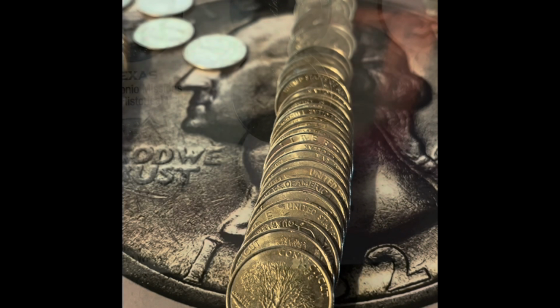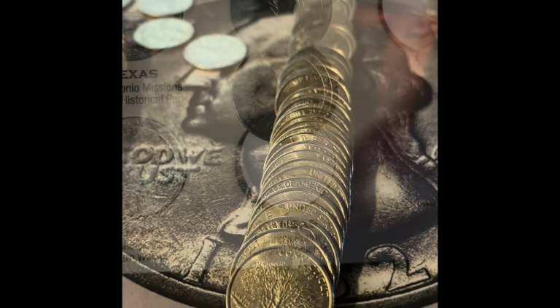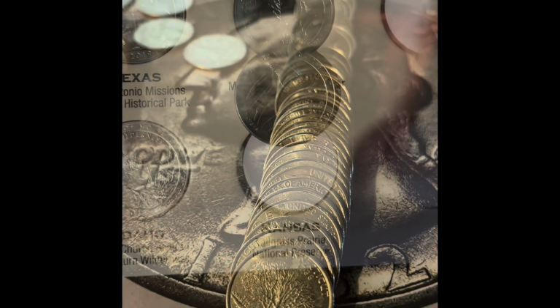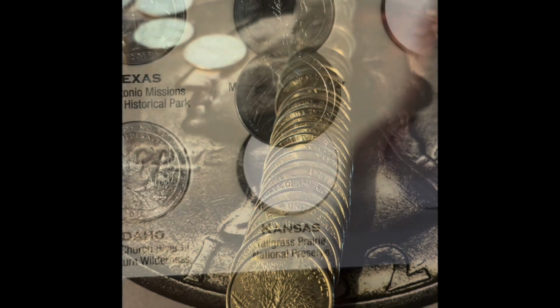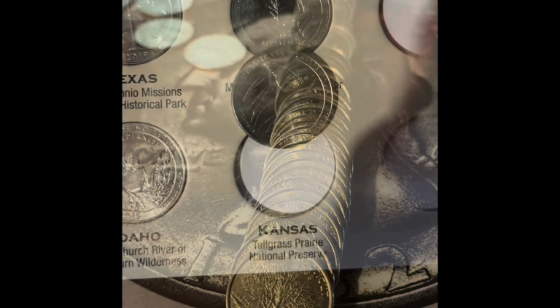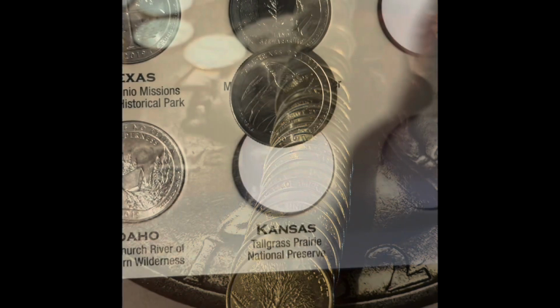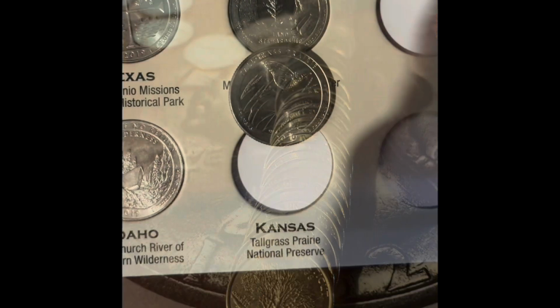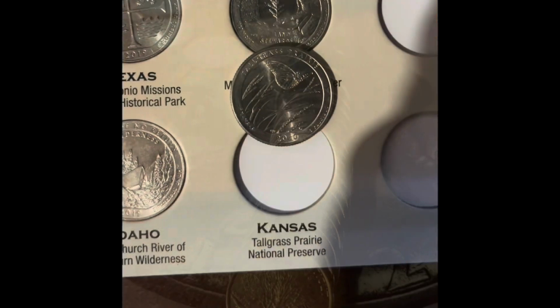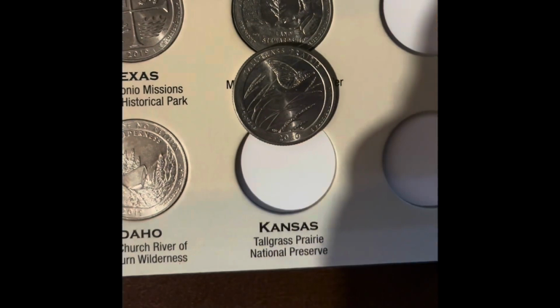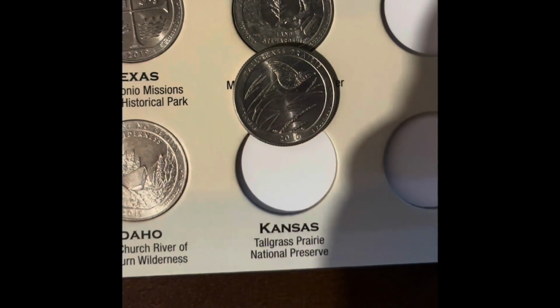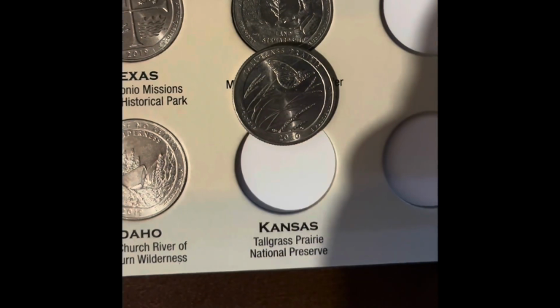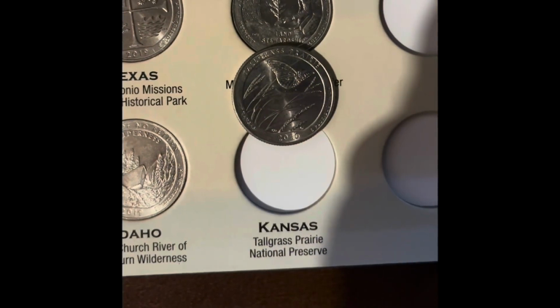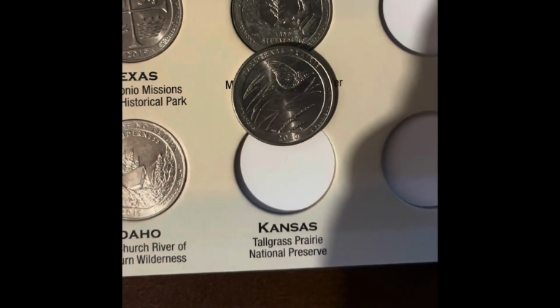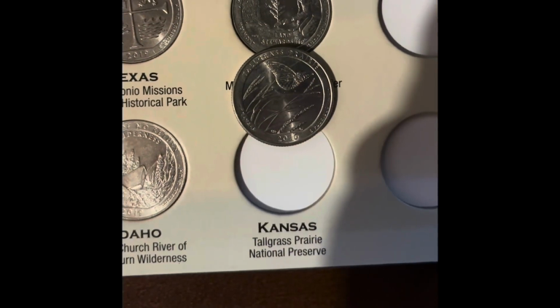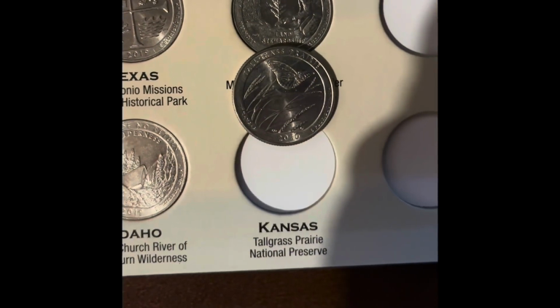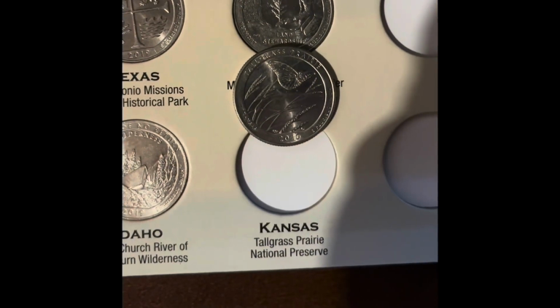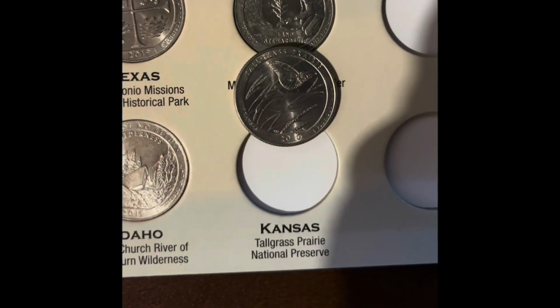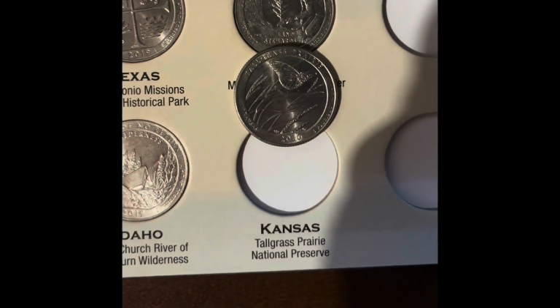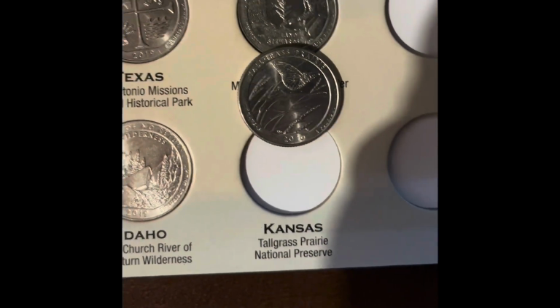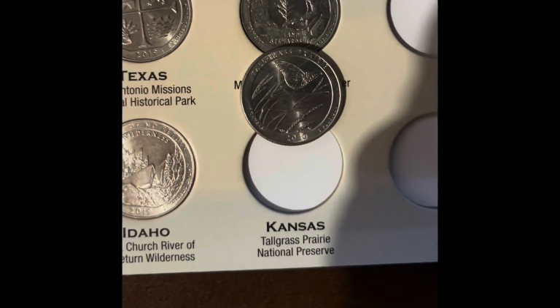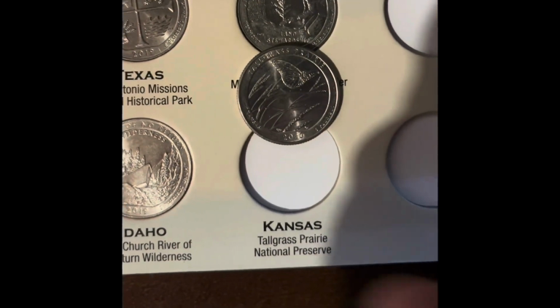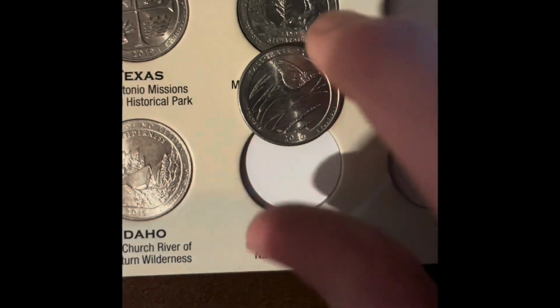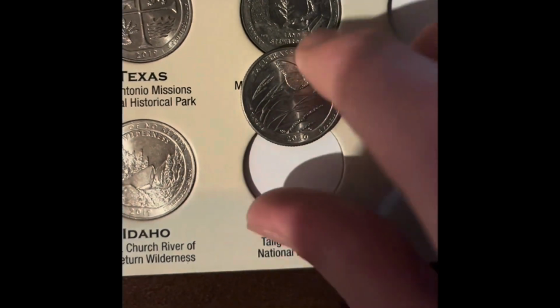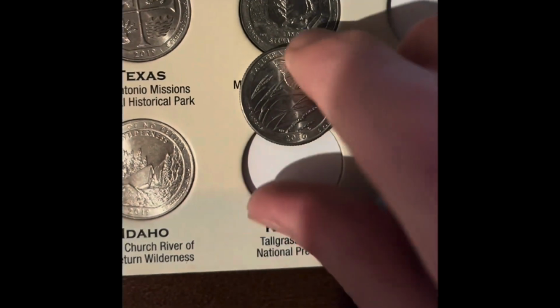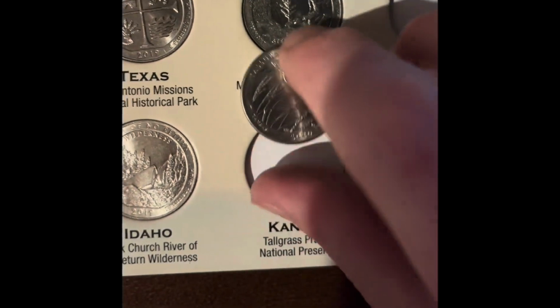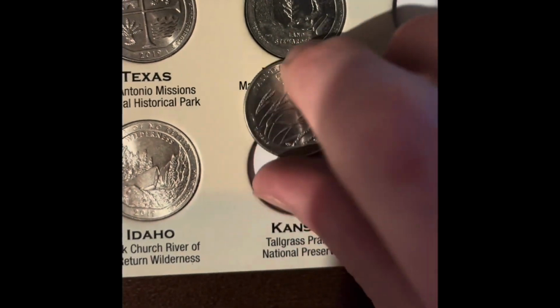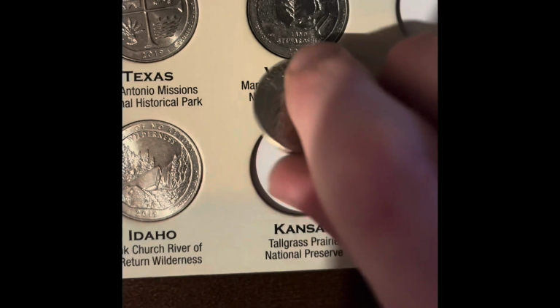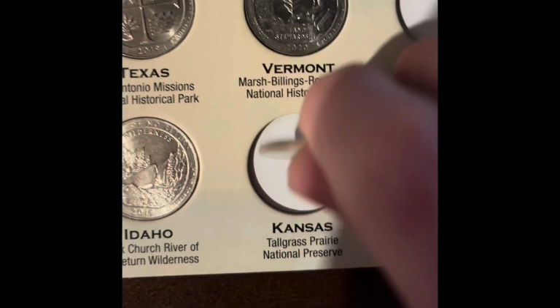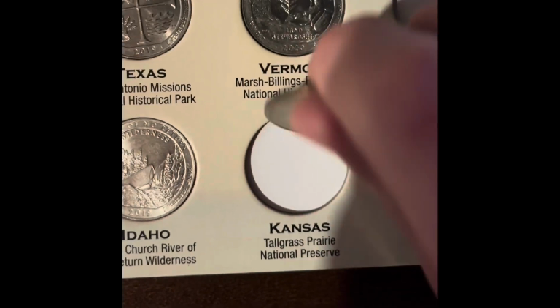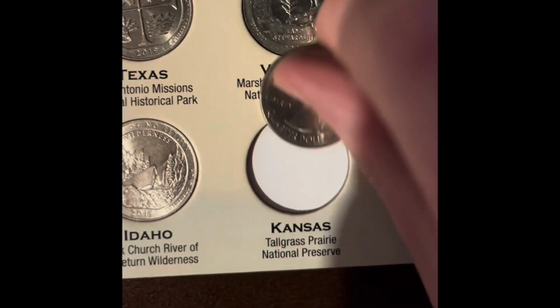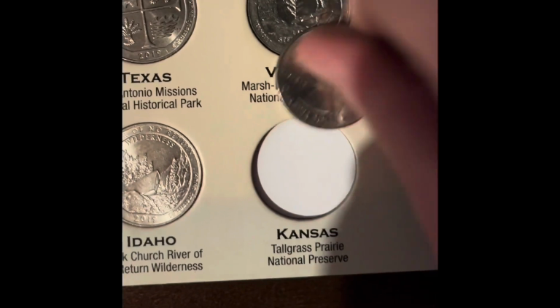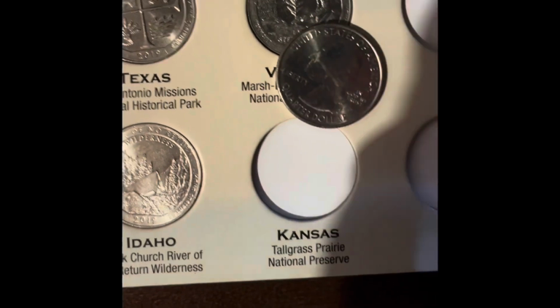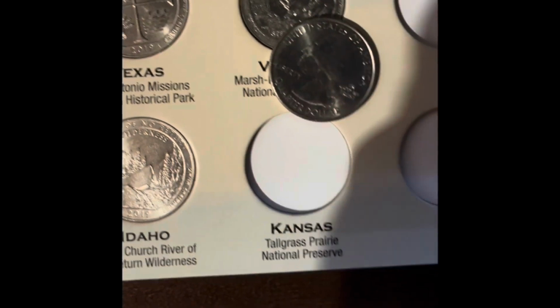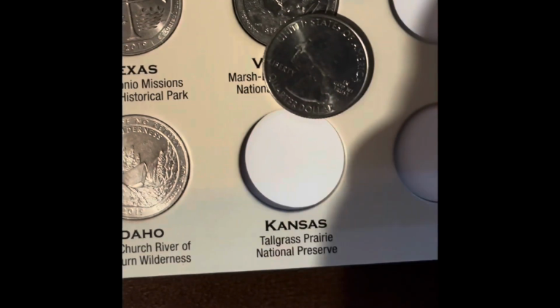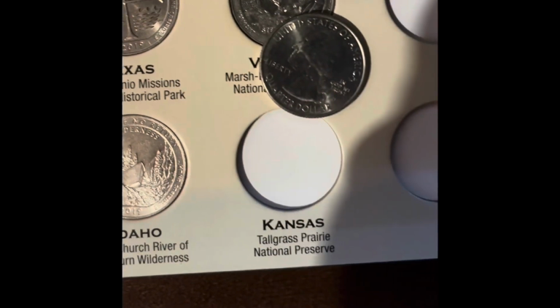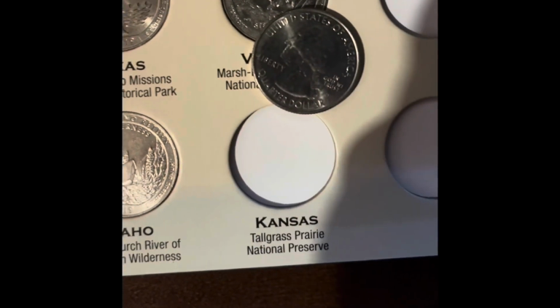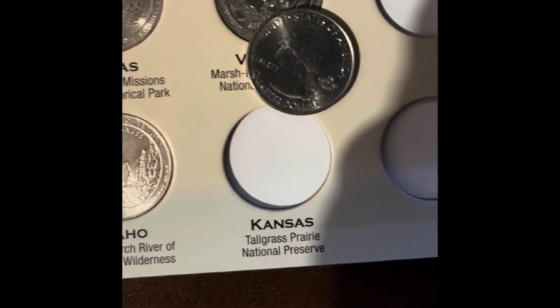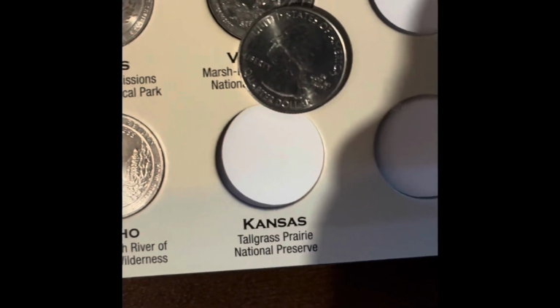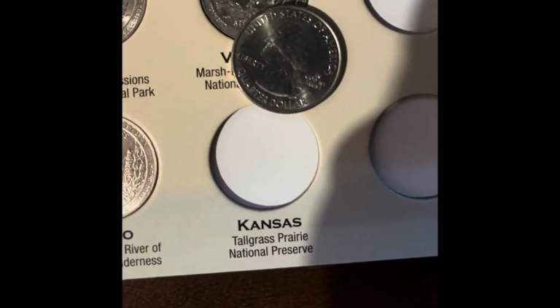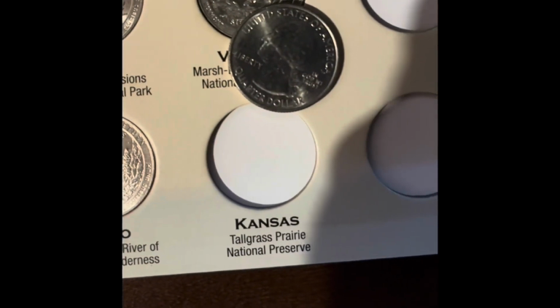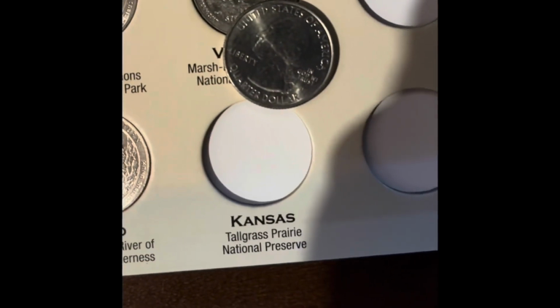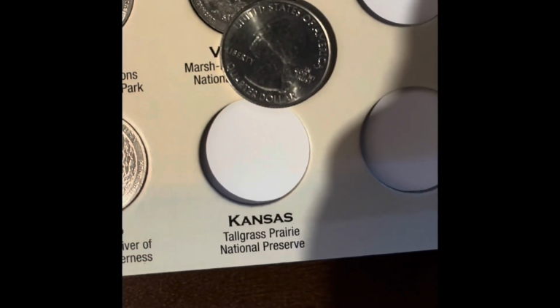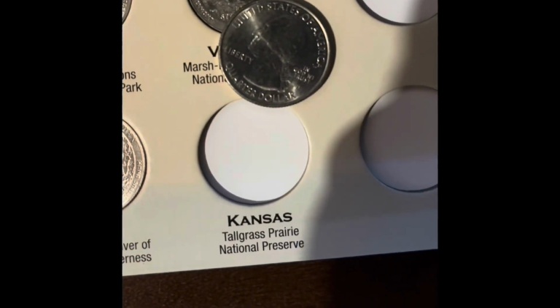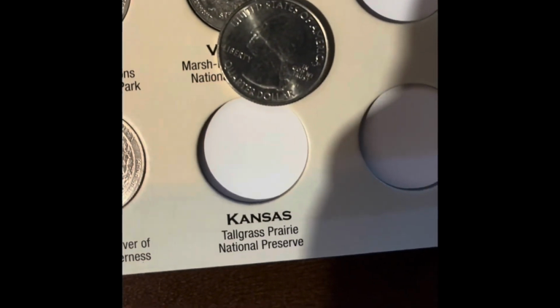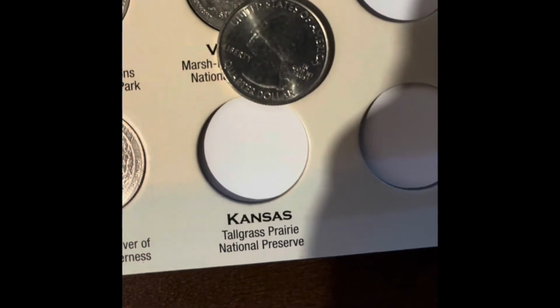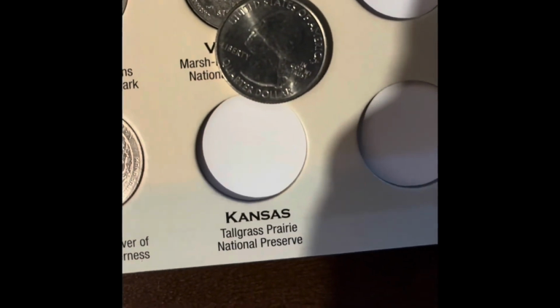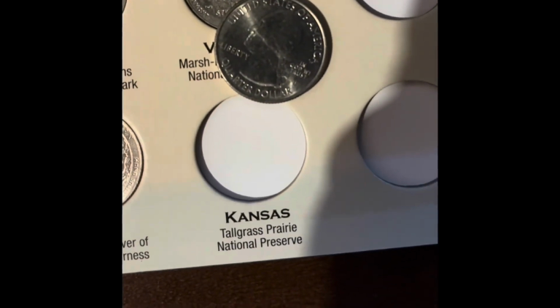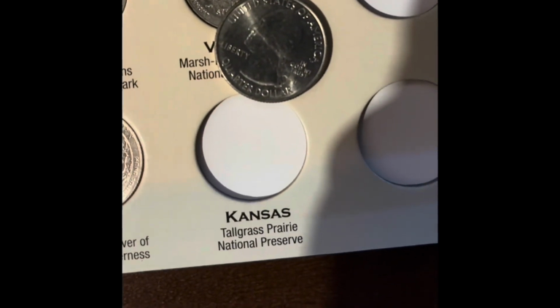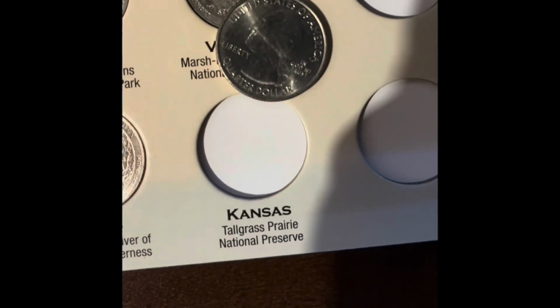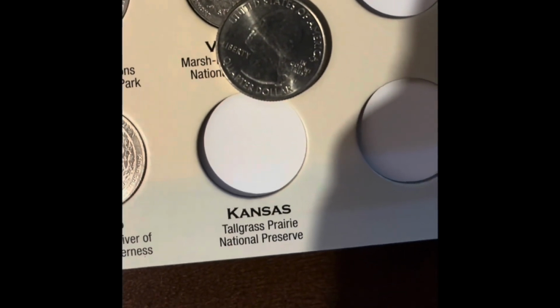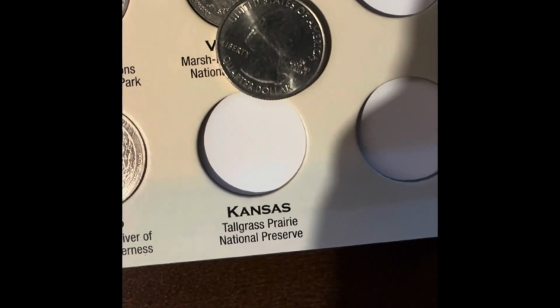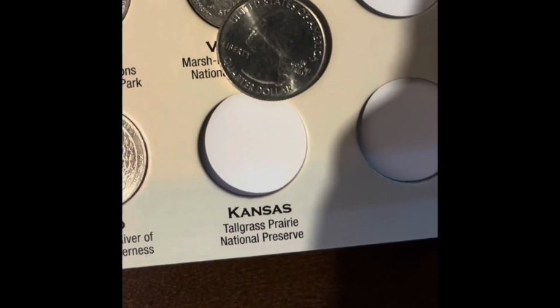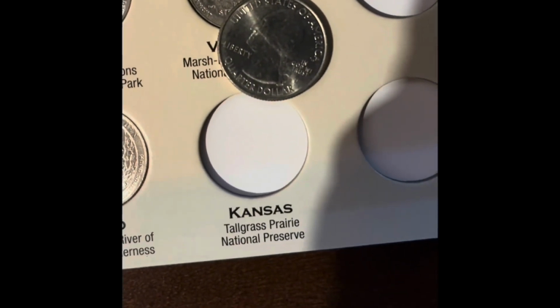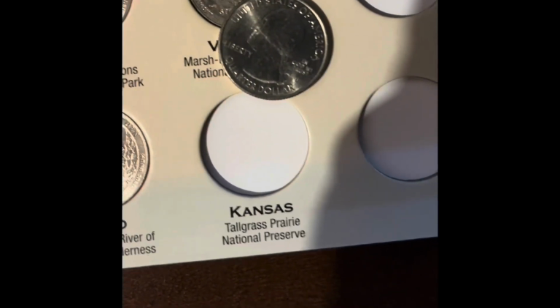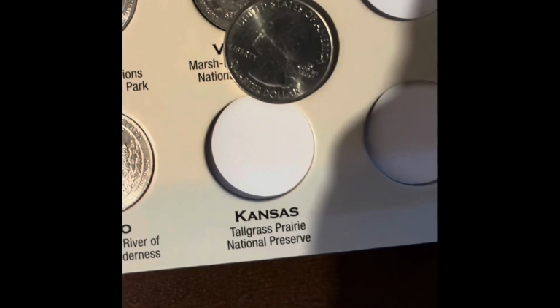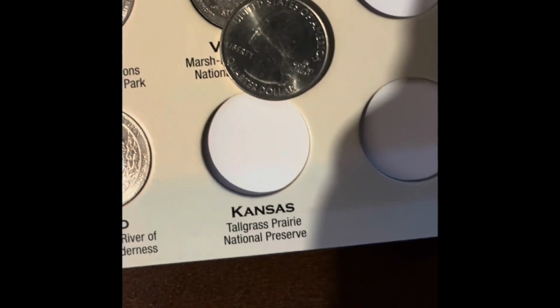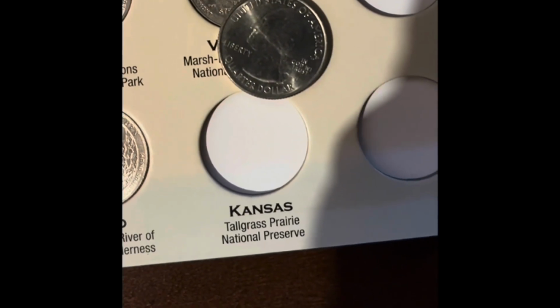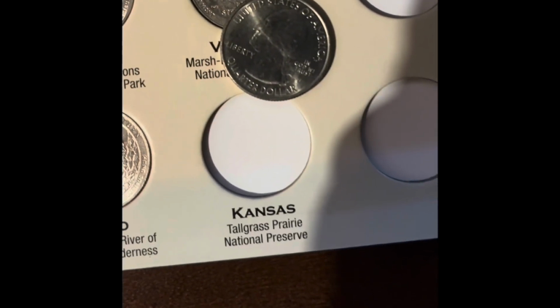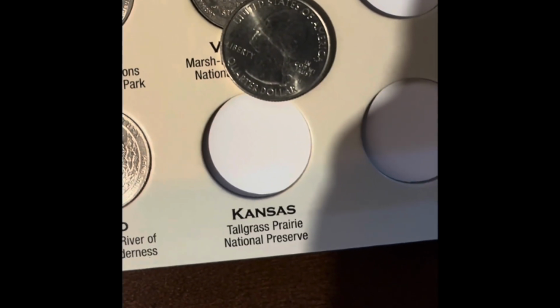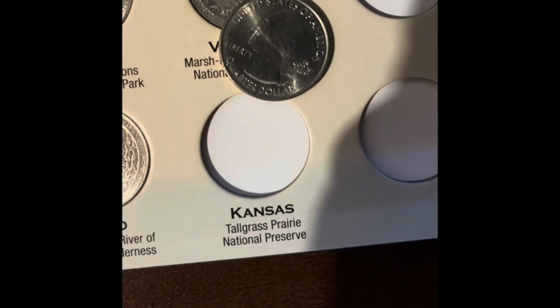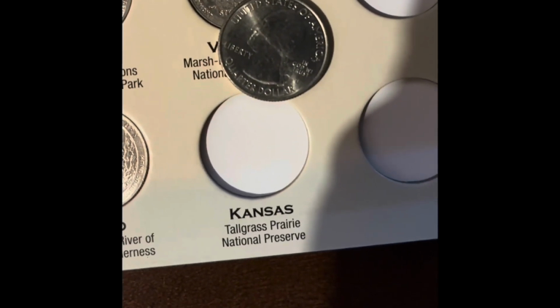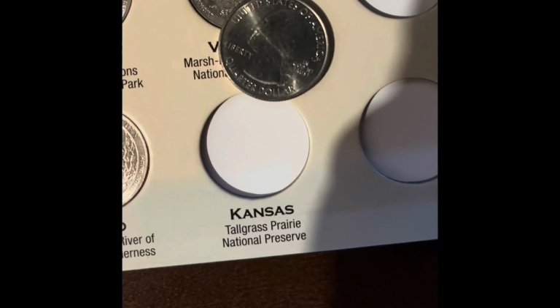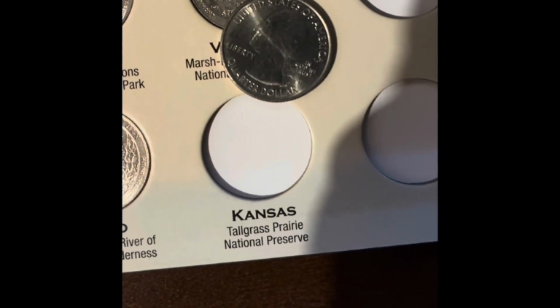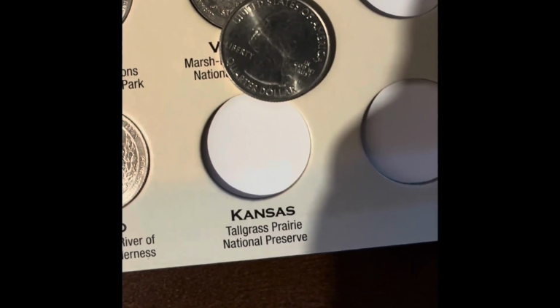We're going to be adding the Kansas Tallgrass Prairie. And as you look at it, this is the Denver — it is not a West Point.